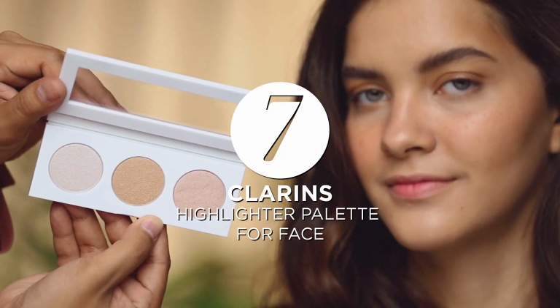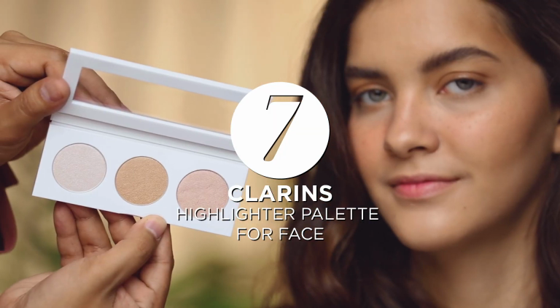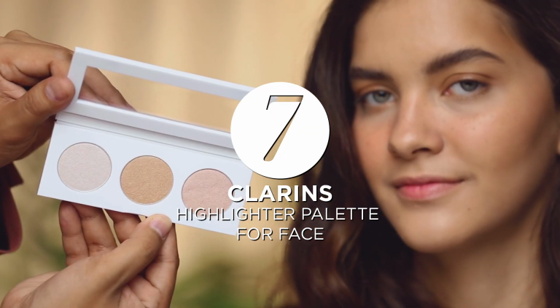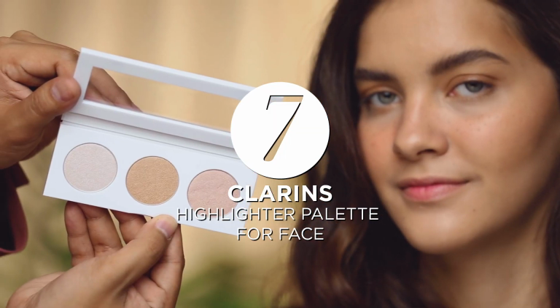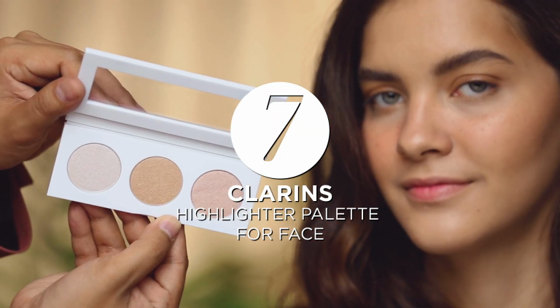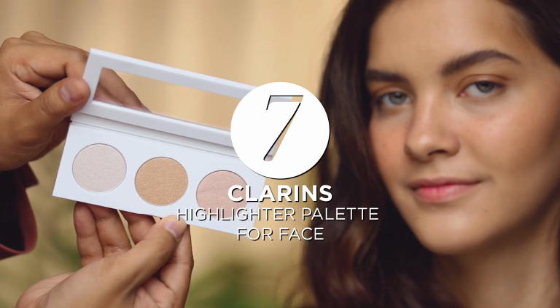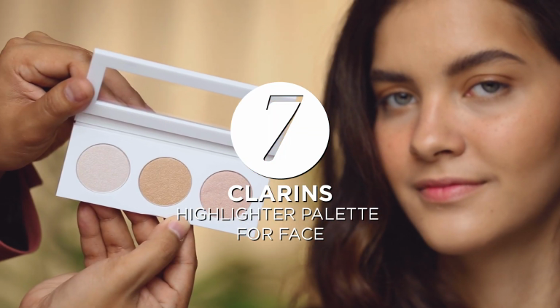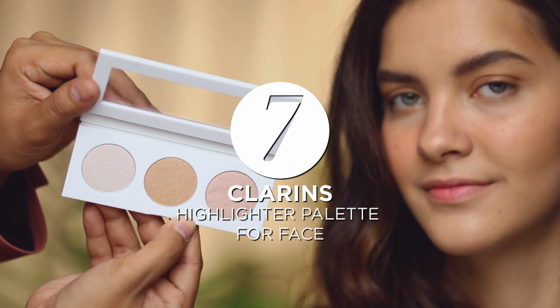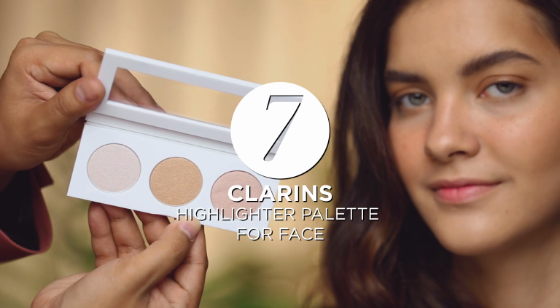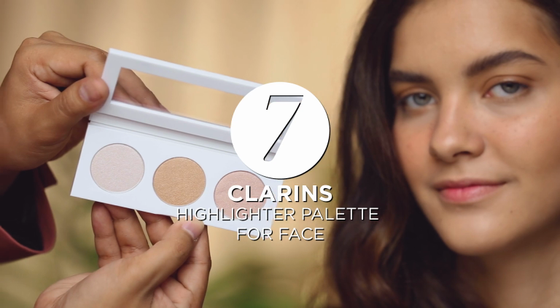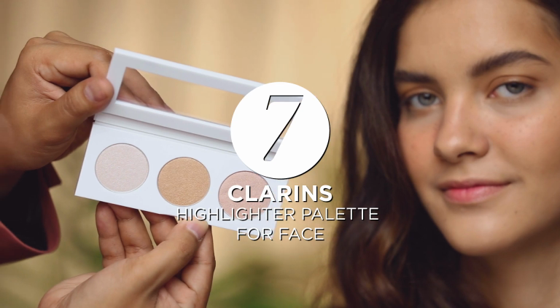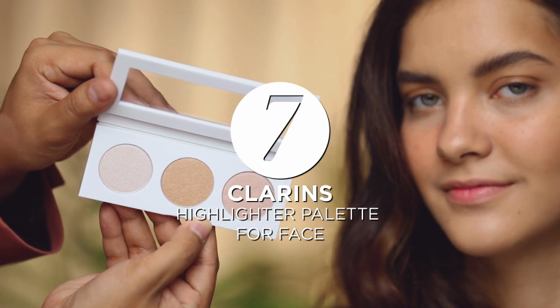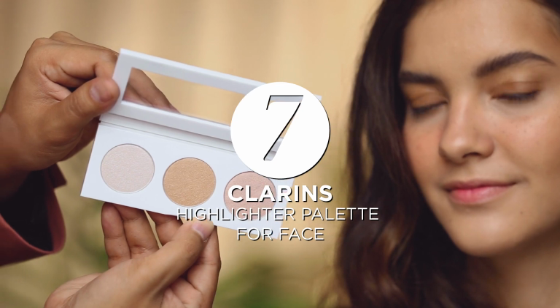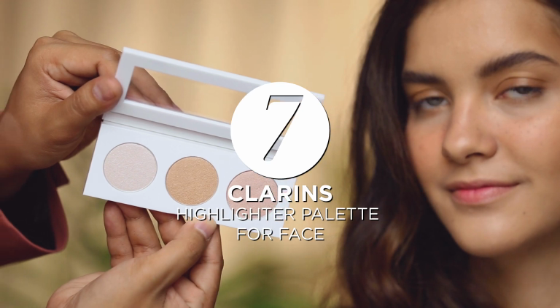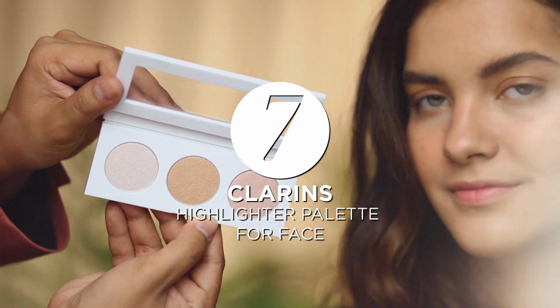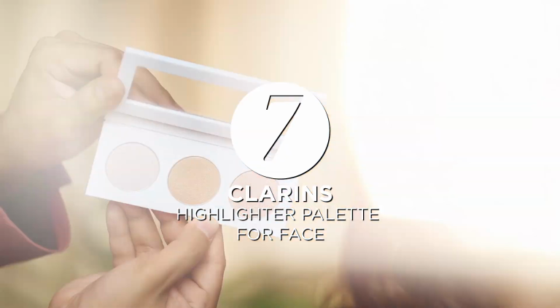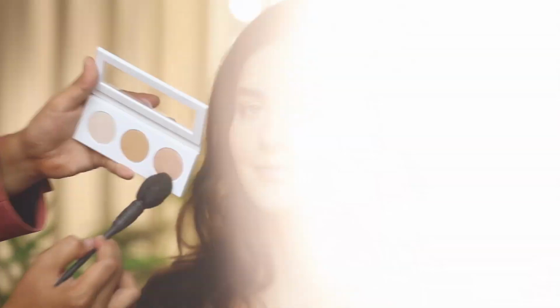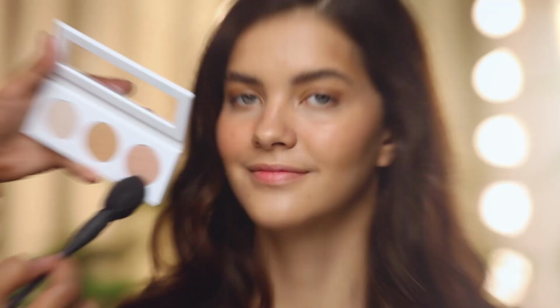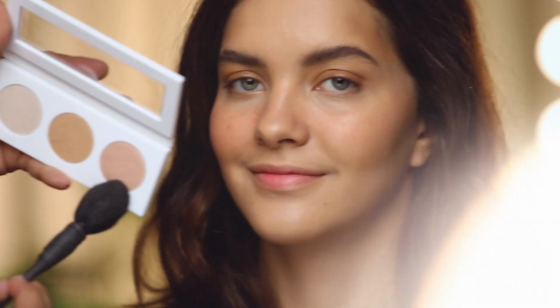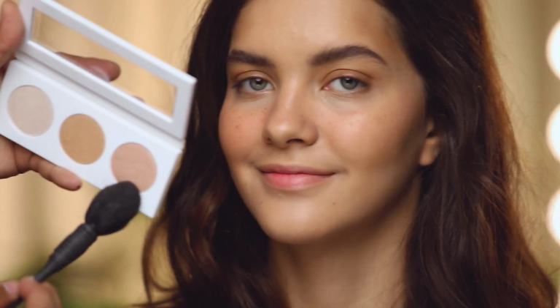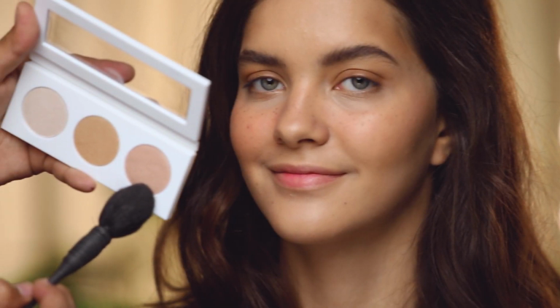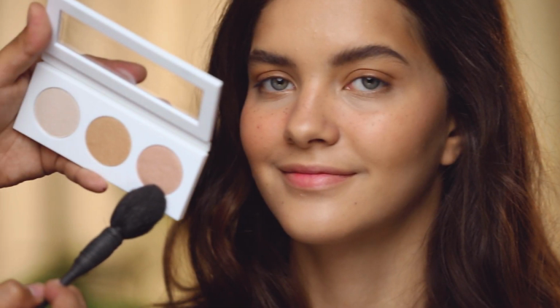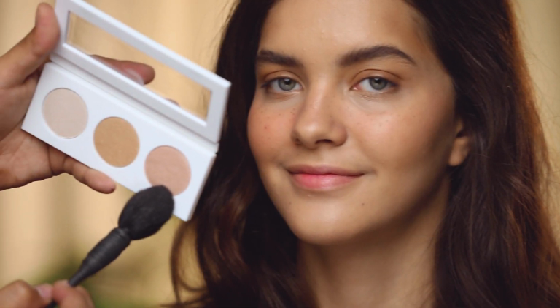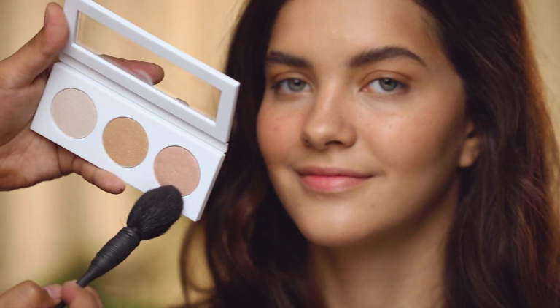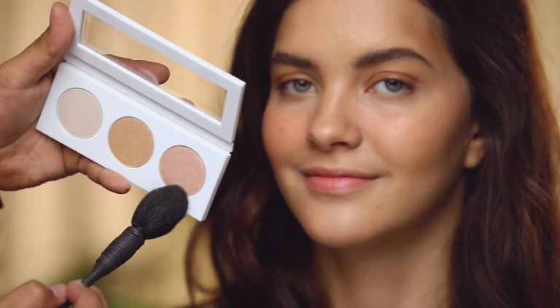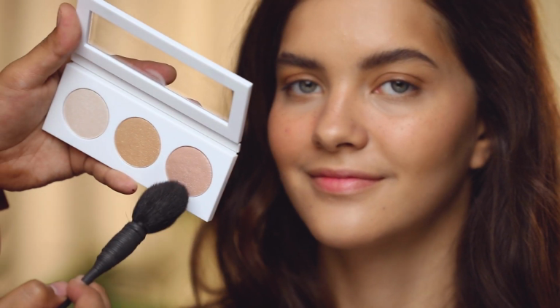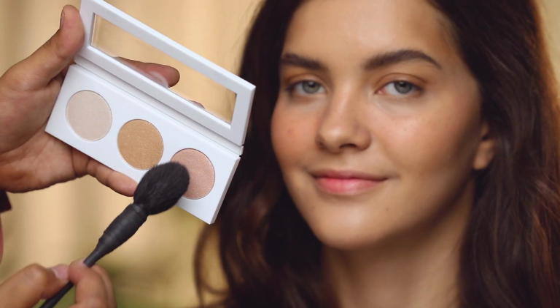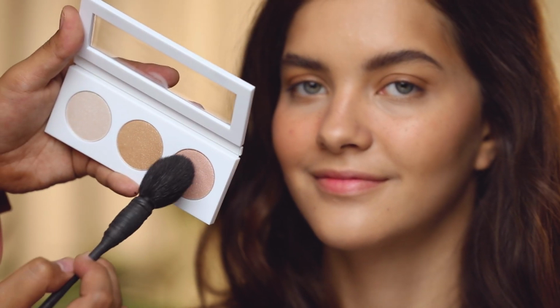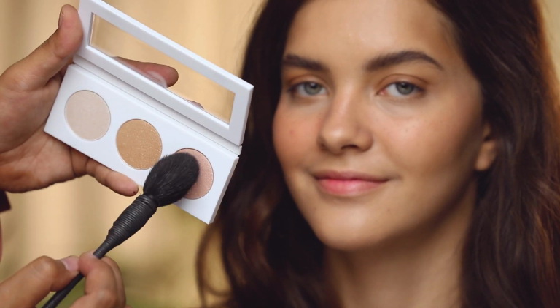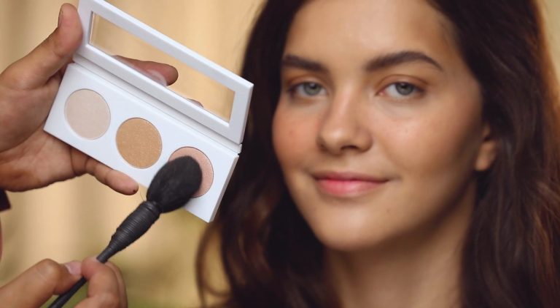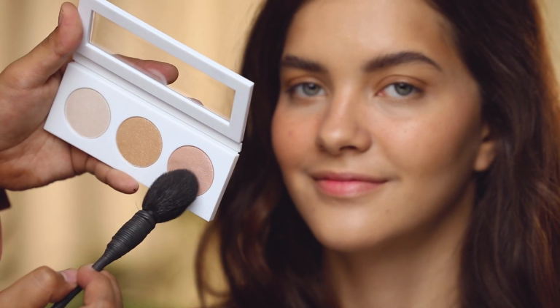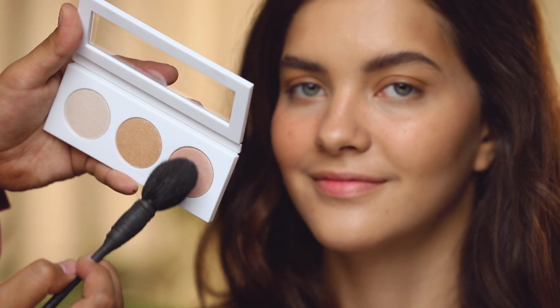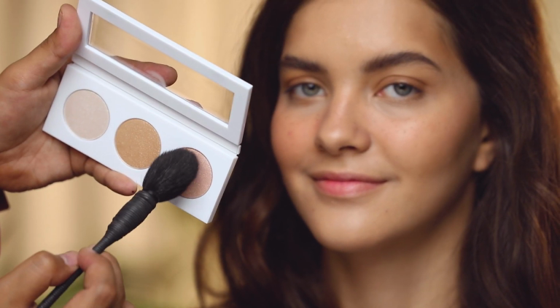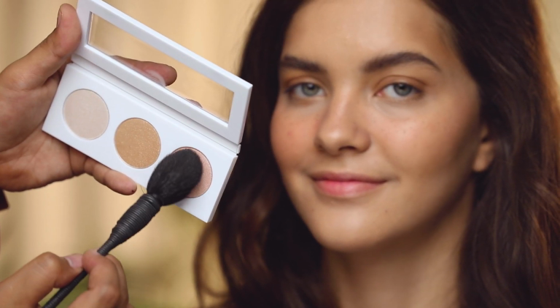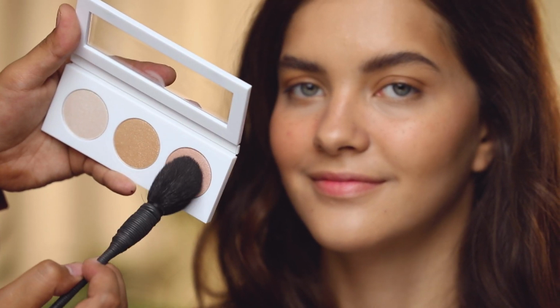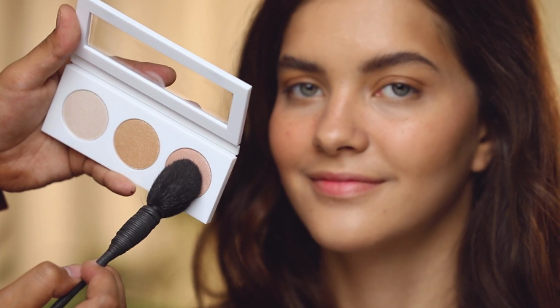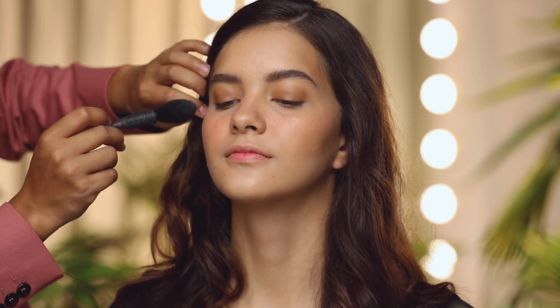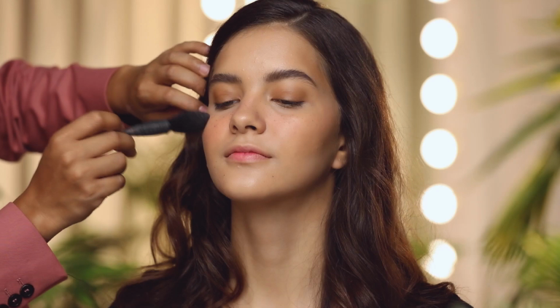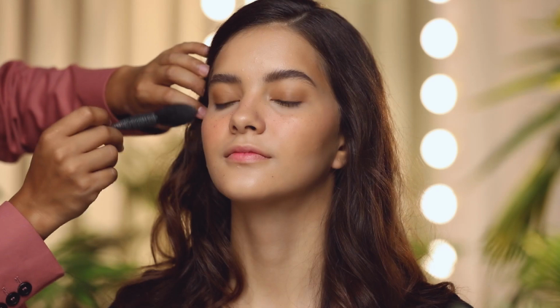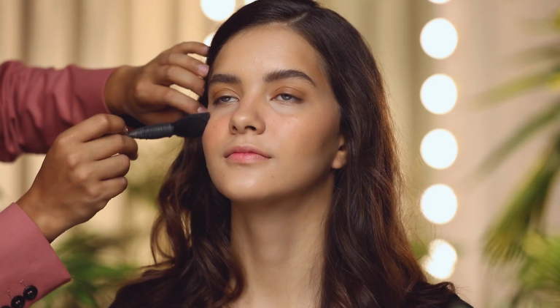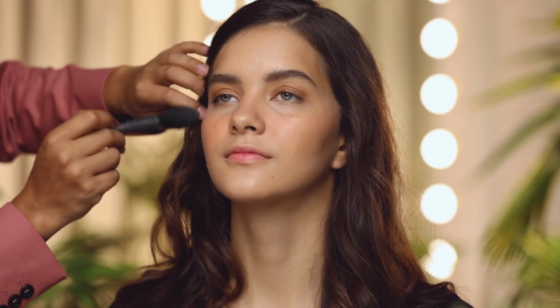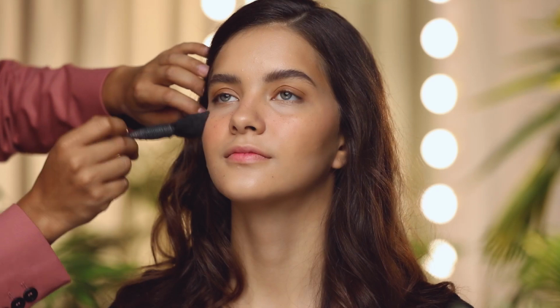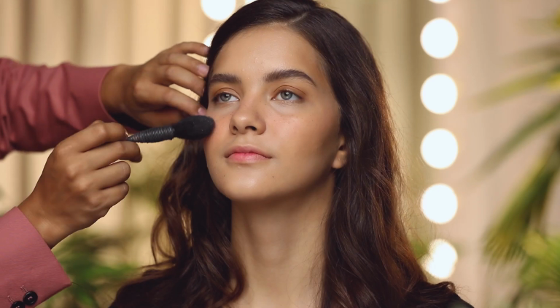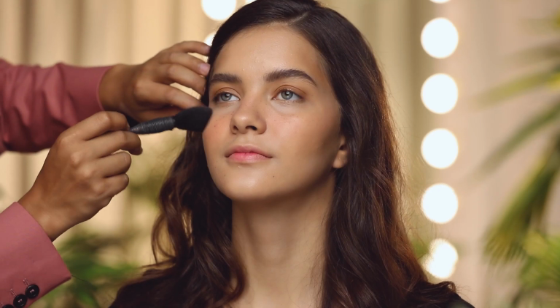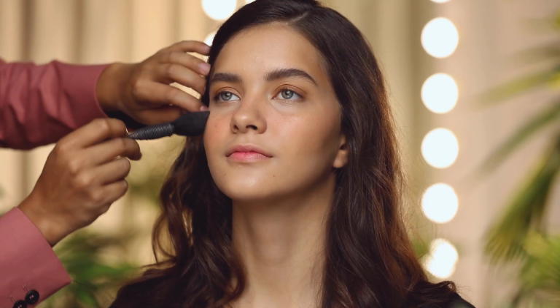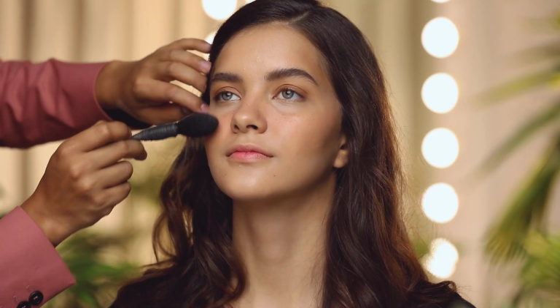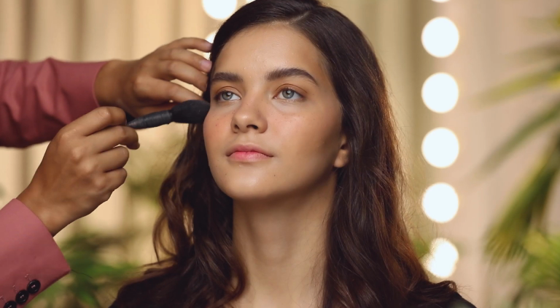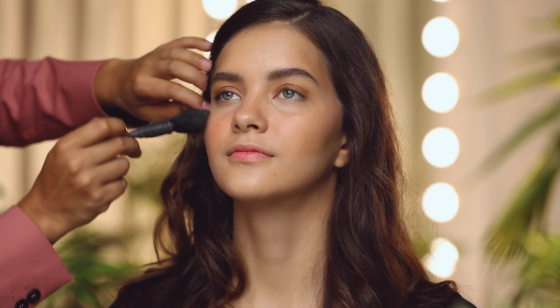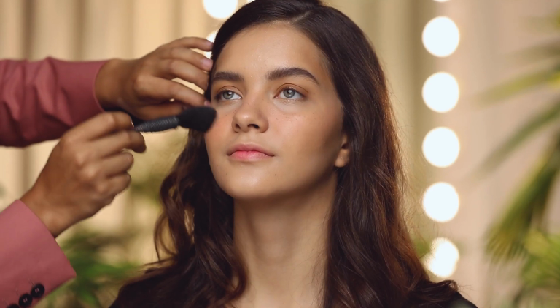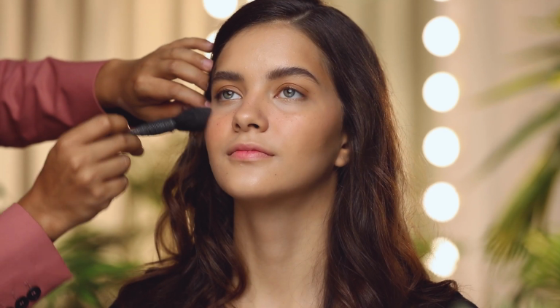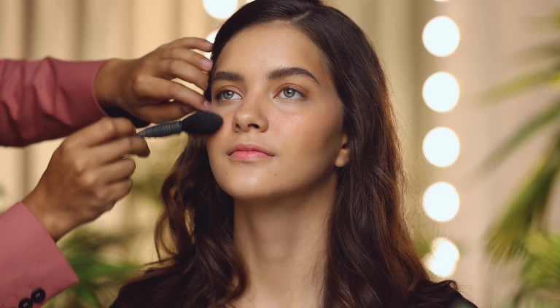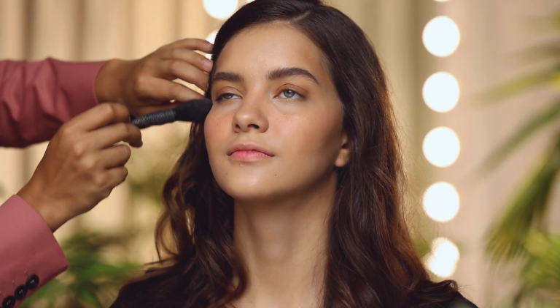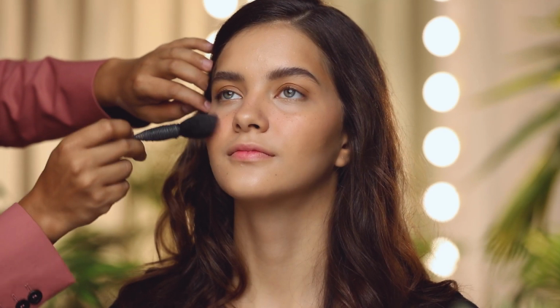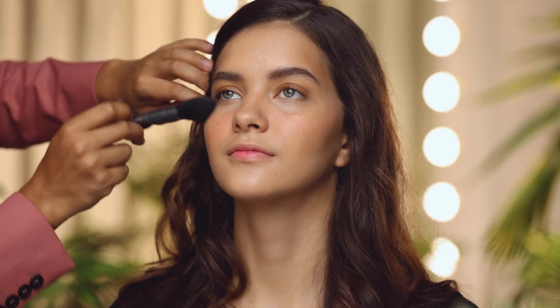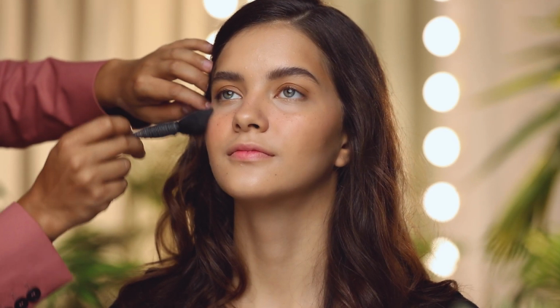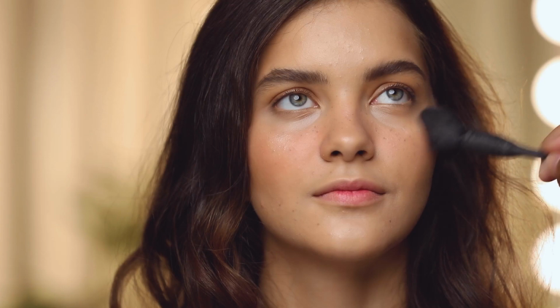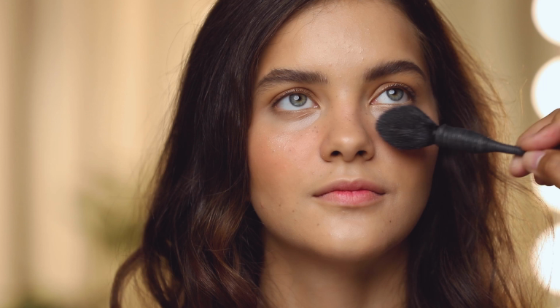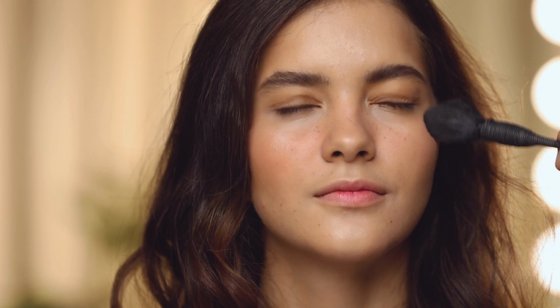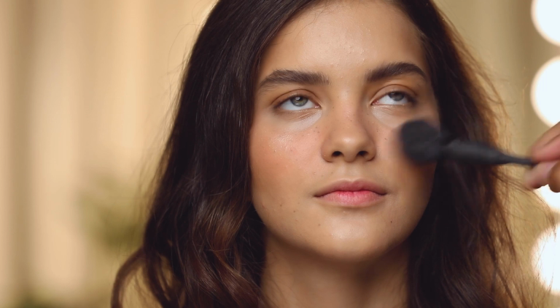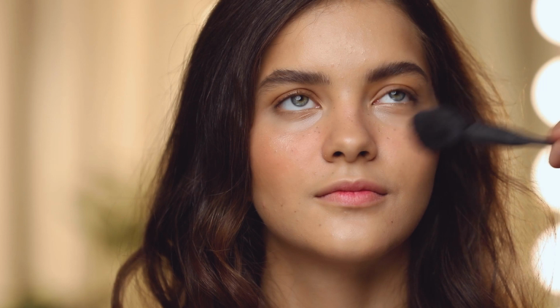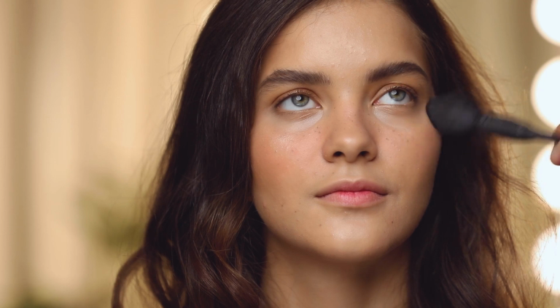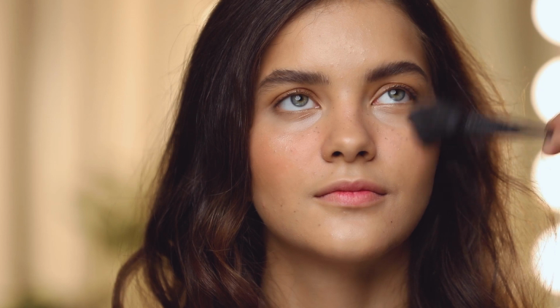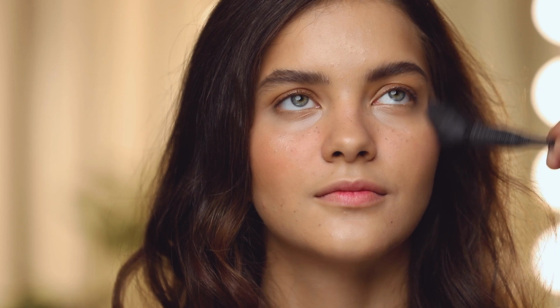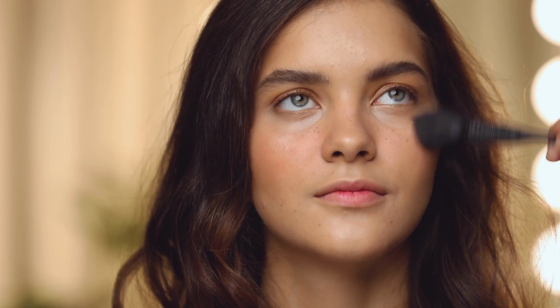Complete your contour with a highlighter from Clarence. Use on your cheeks and eyelids, focusing on the corner of your eye.